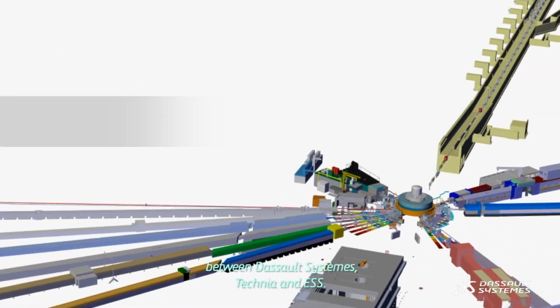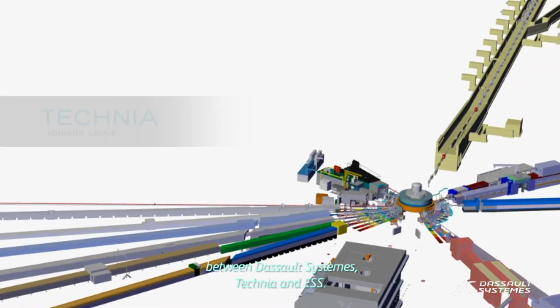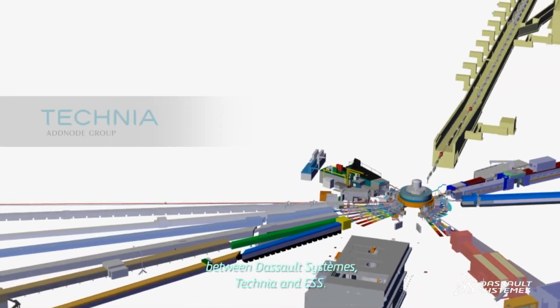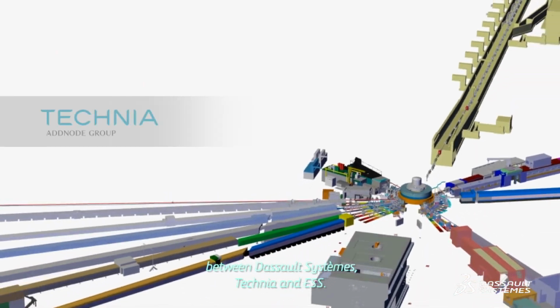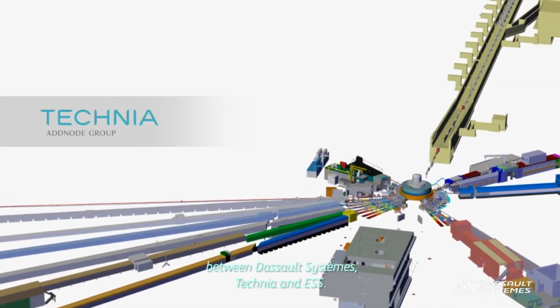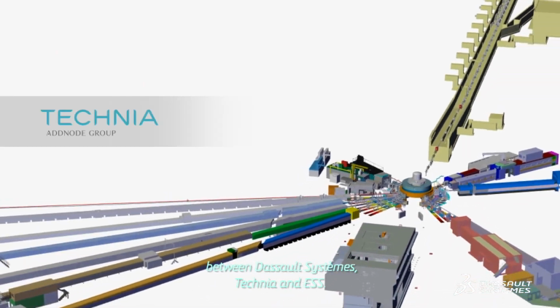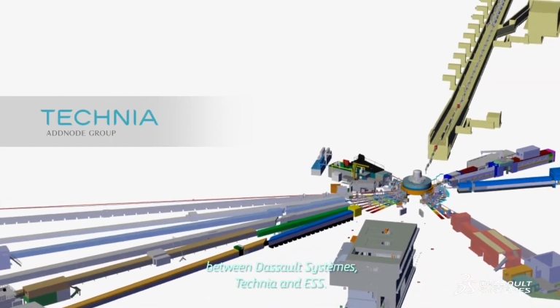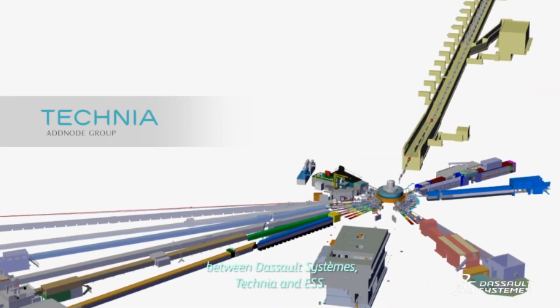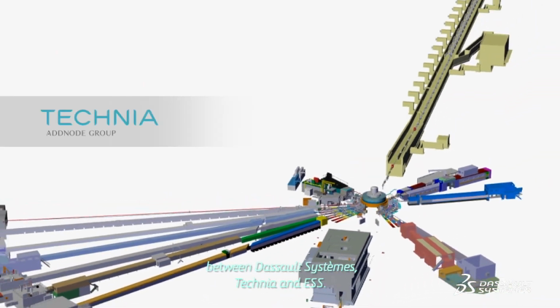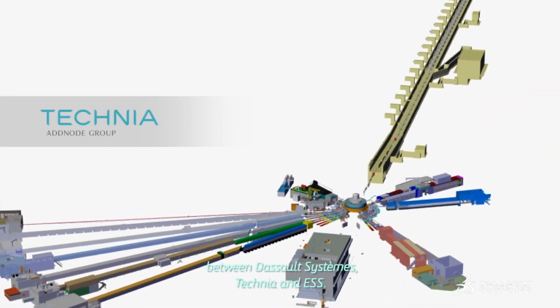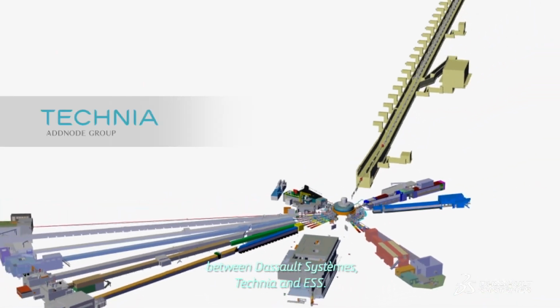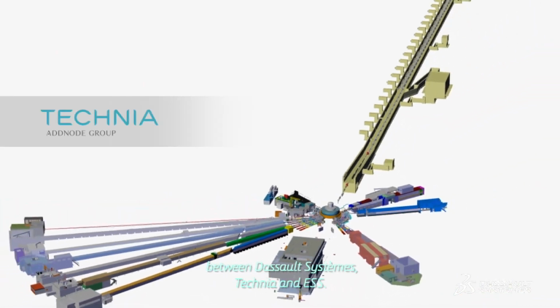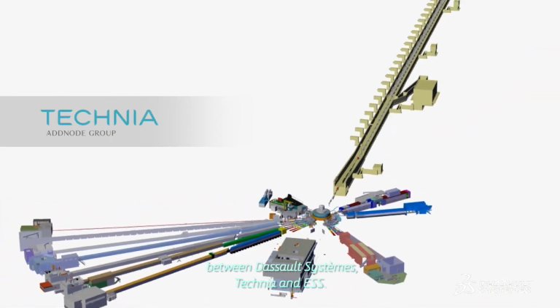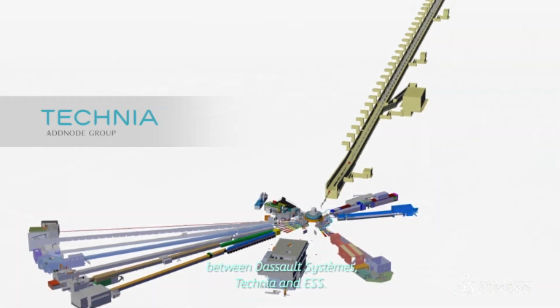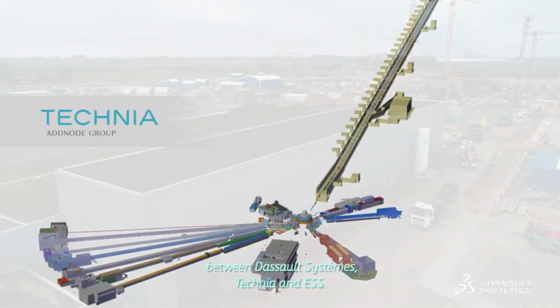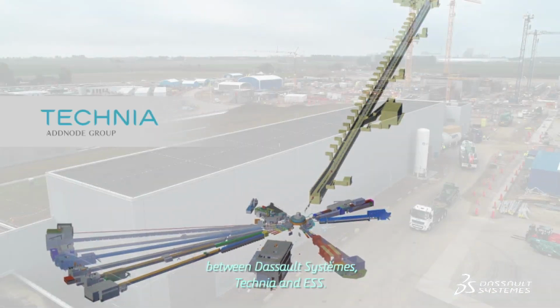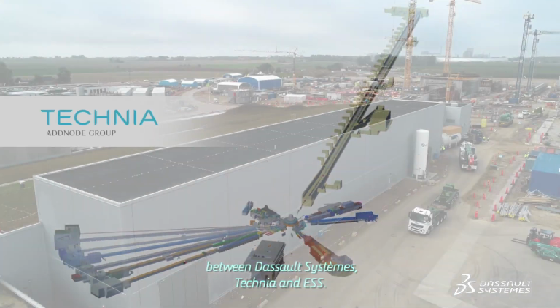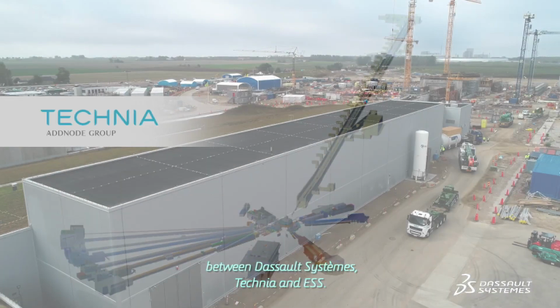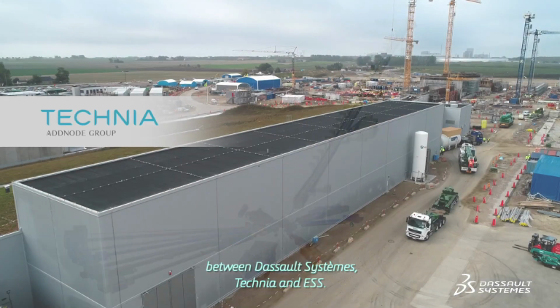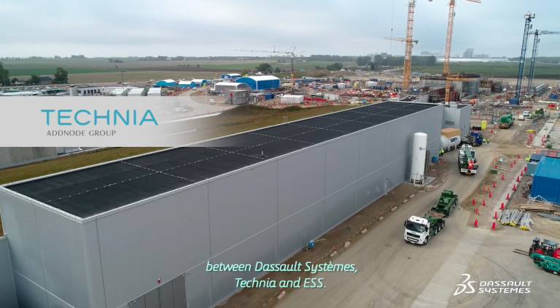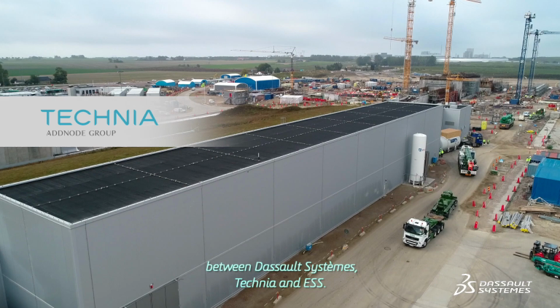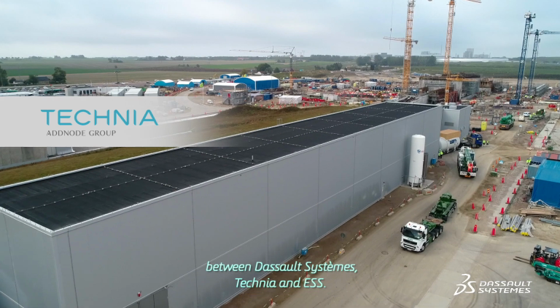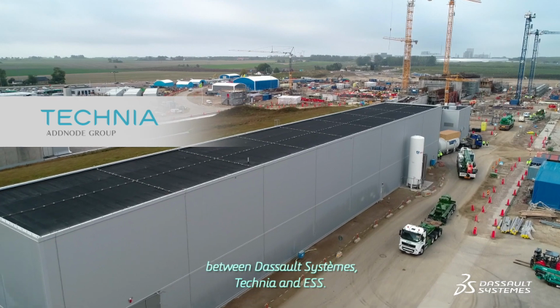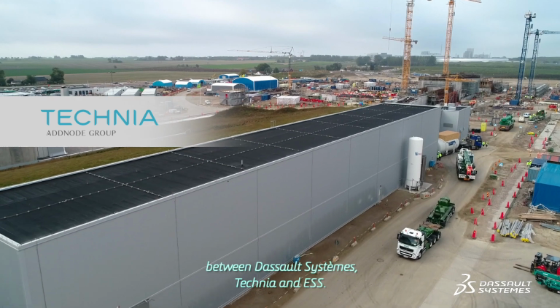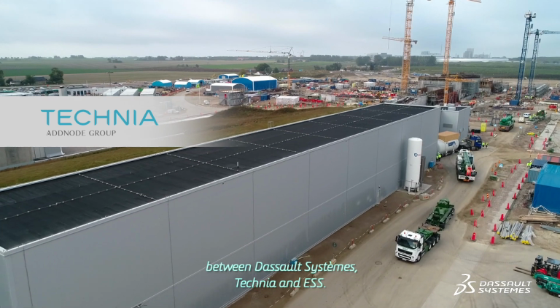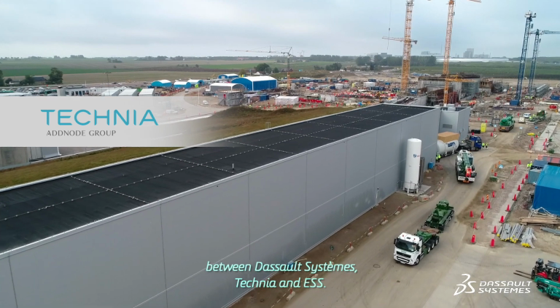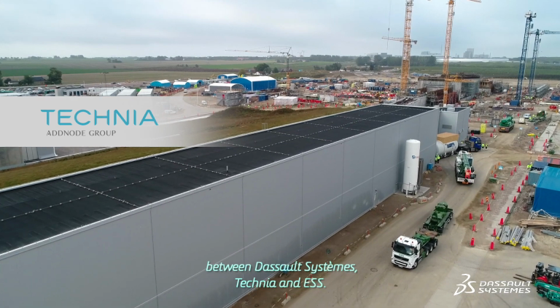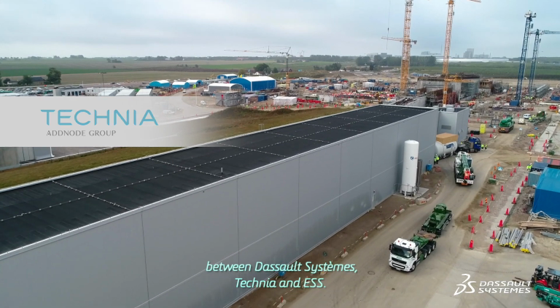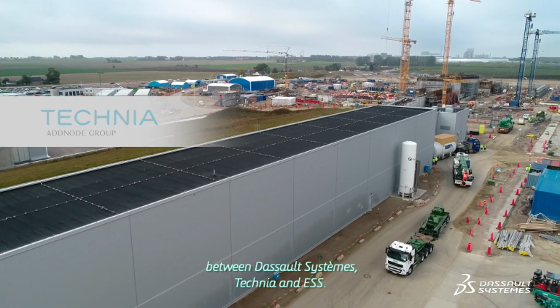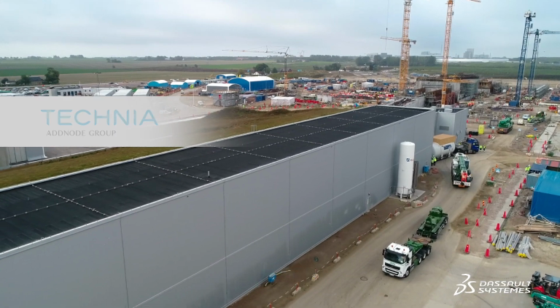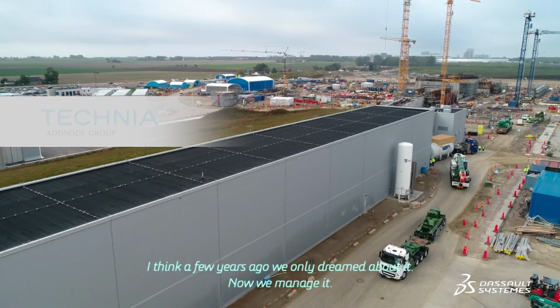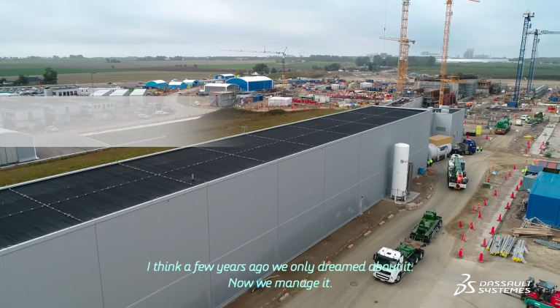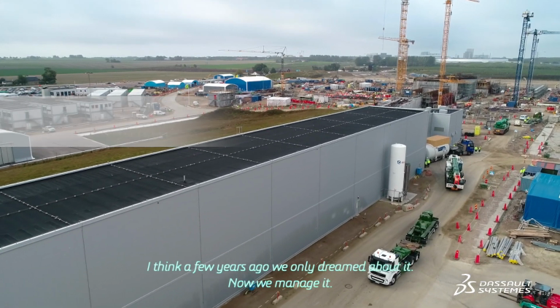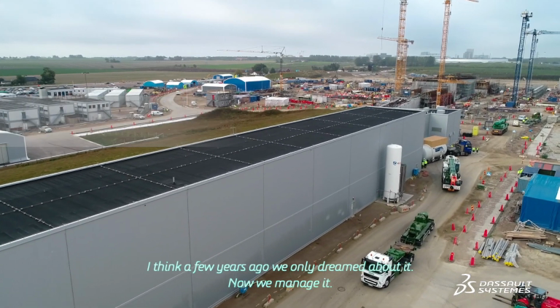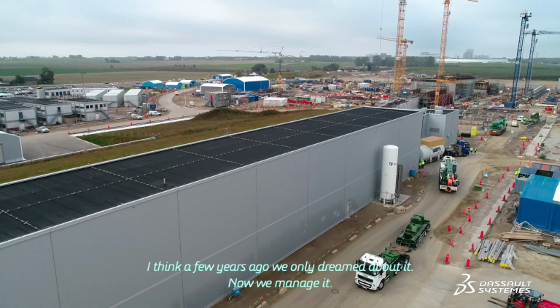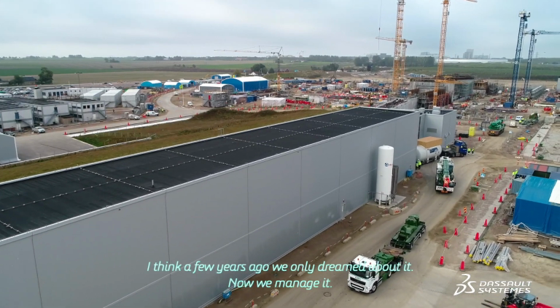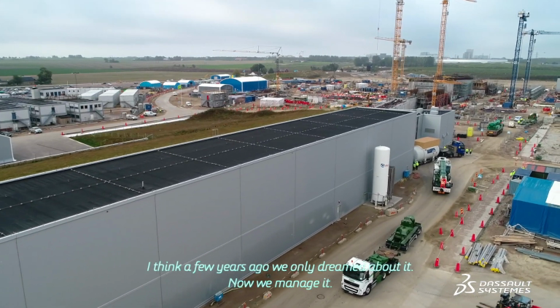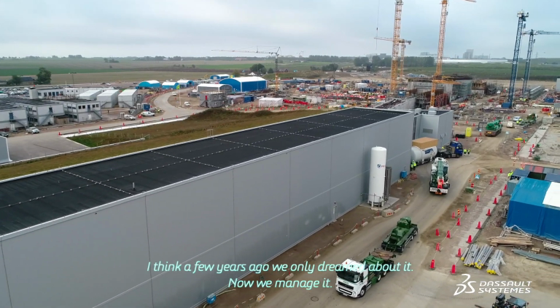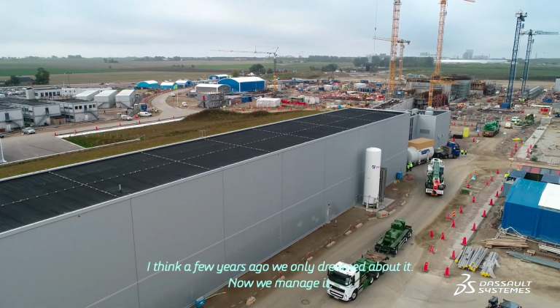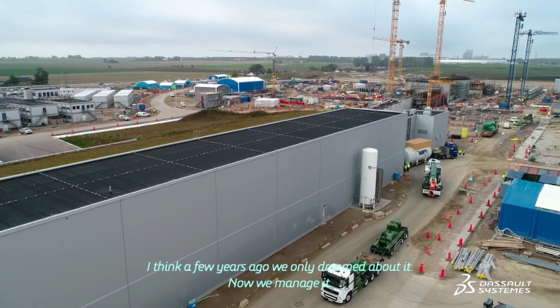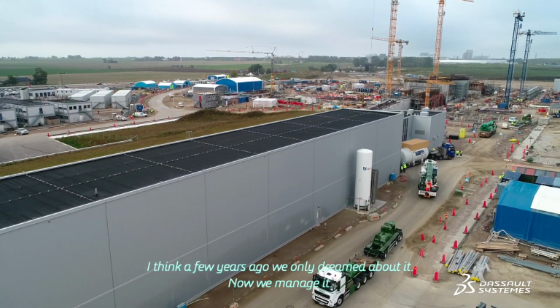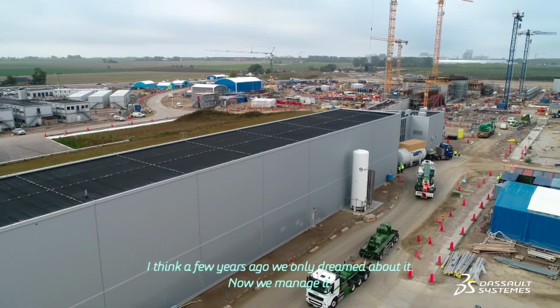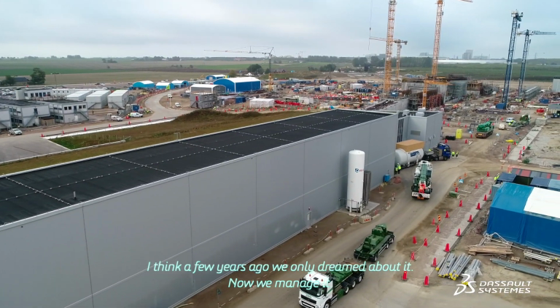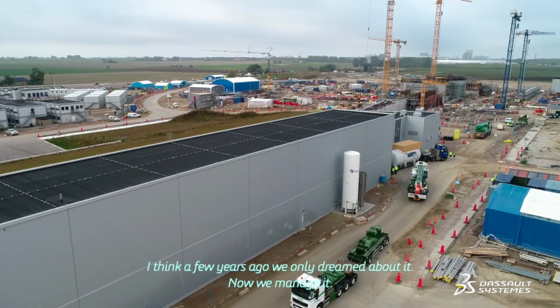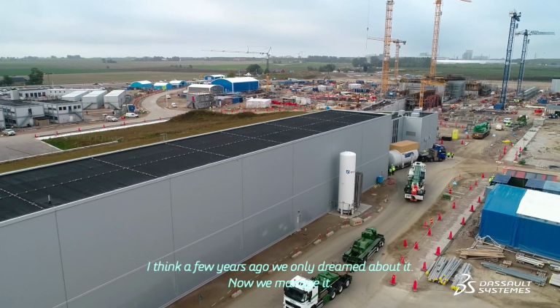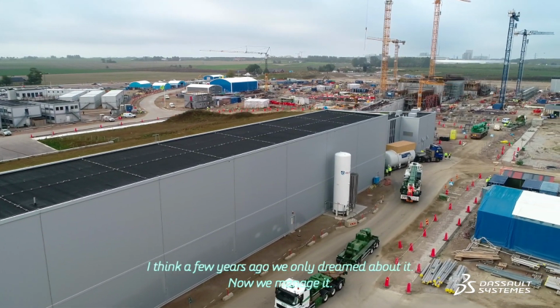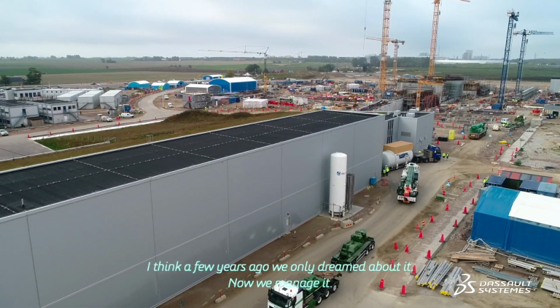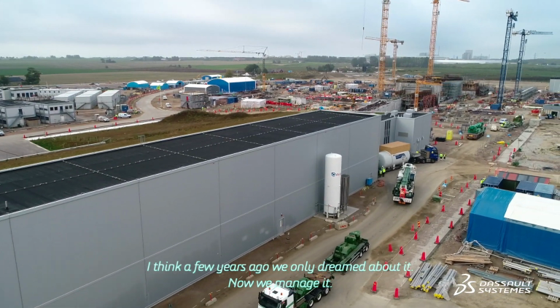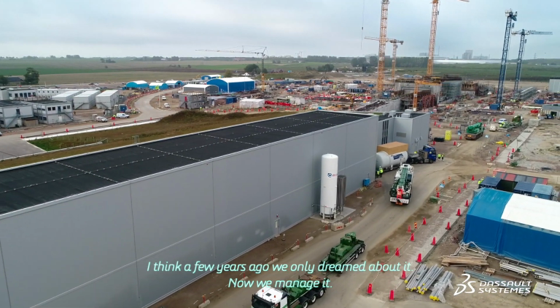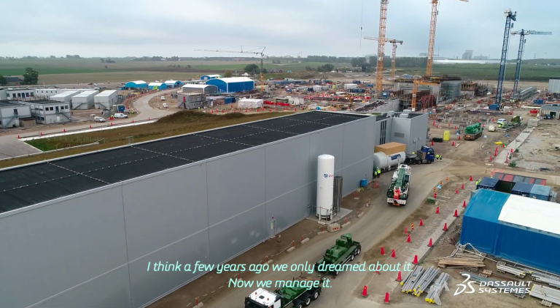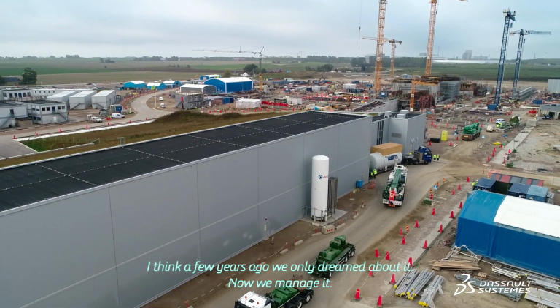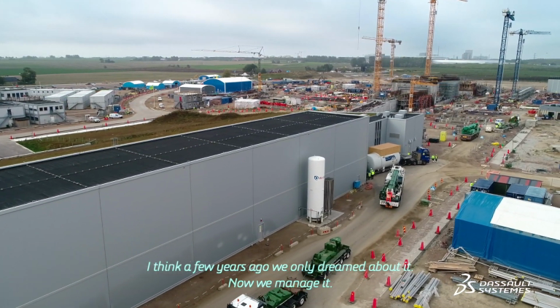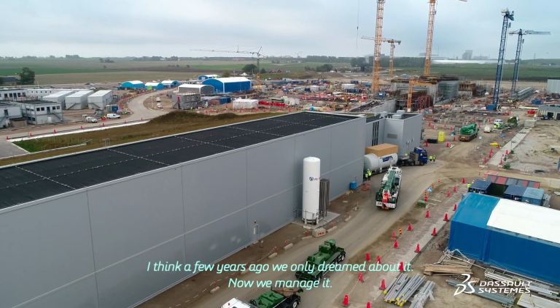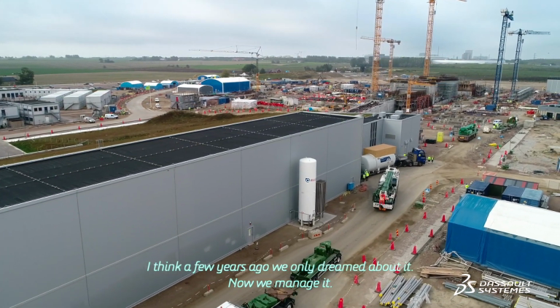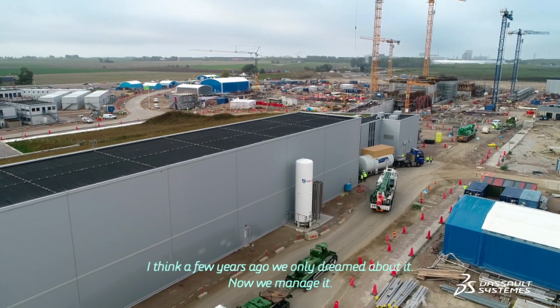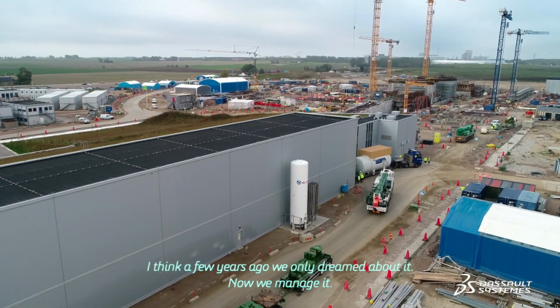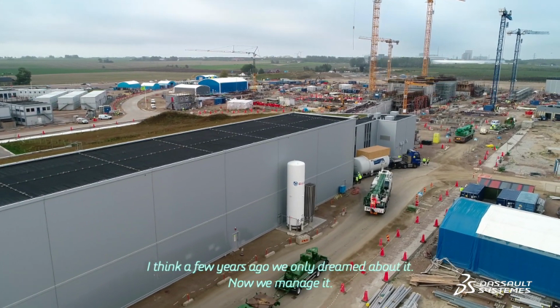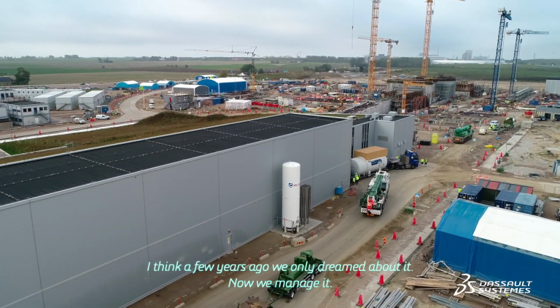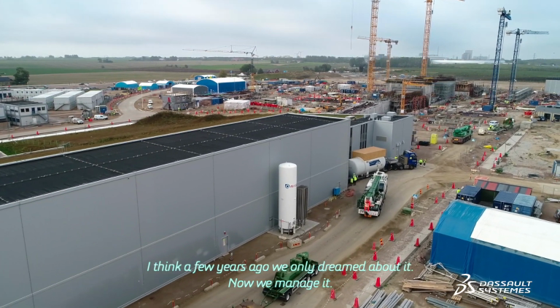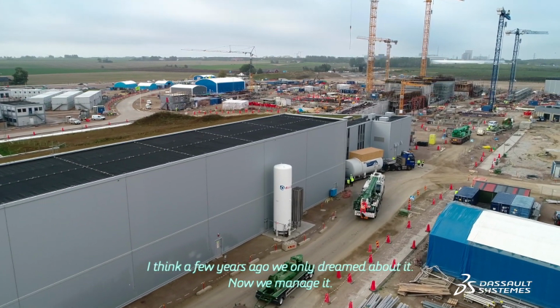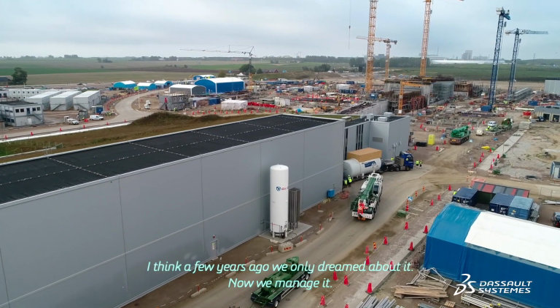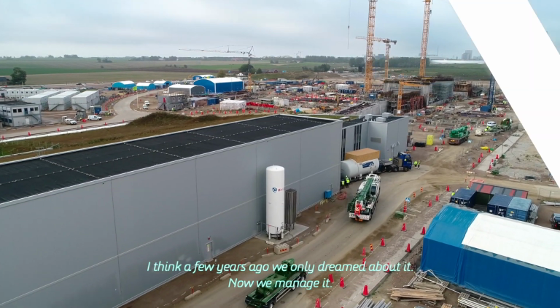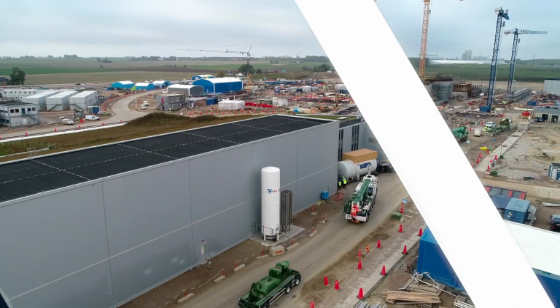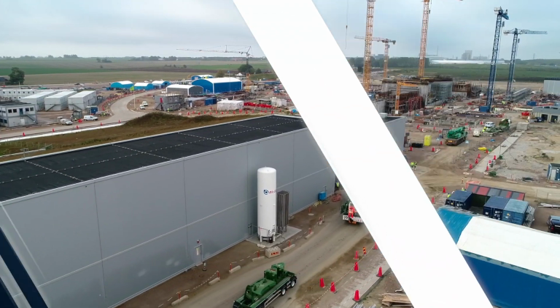For the relation between Dassault Systèmes, our partners, and ESS — I think a few years ago we could only dream about it. Now we manage it.